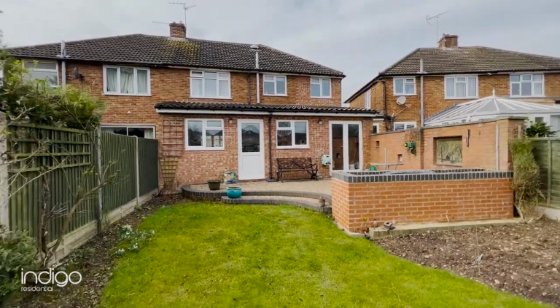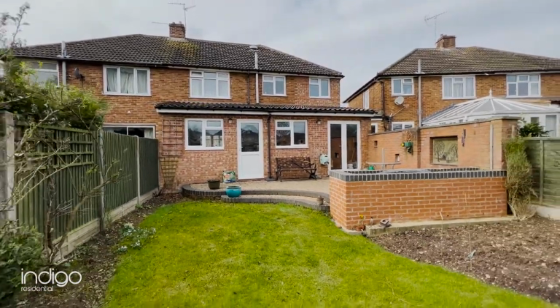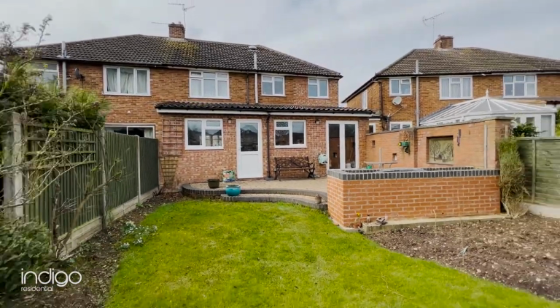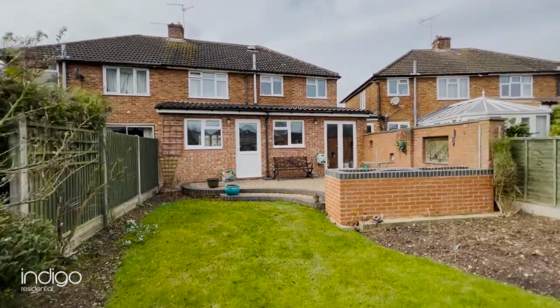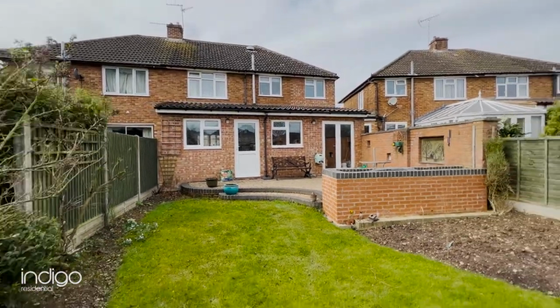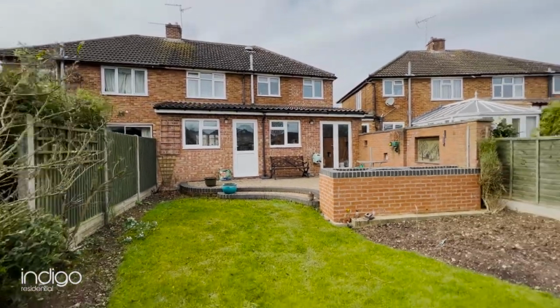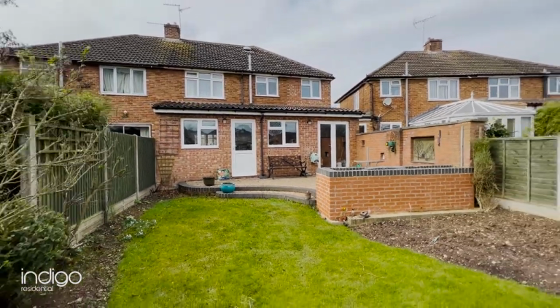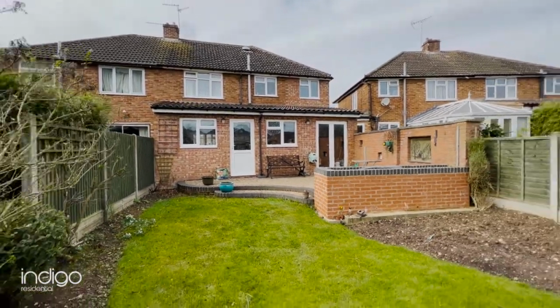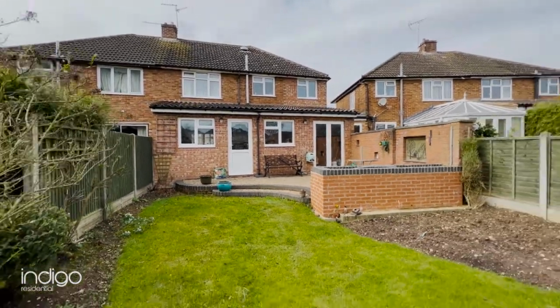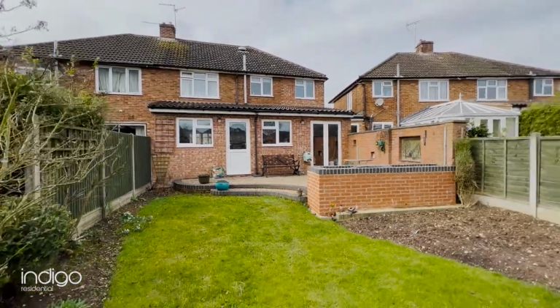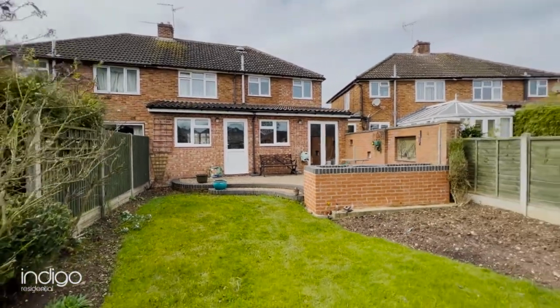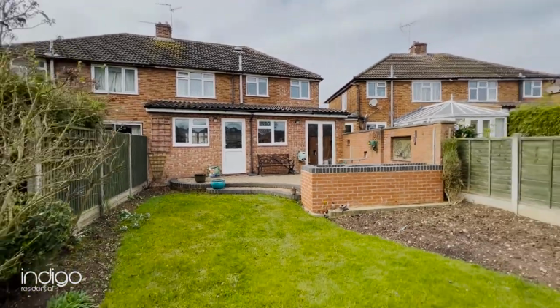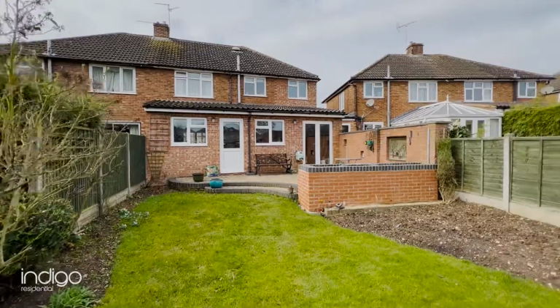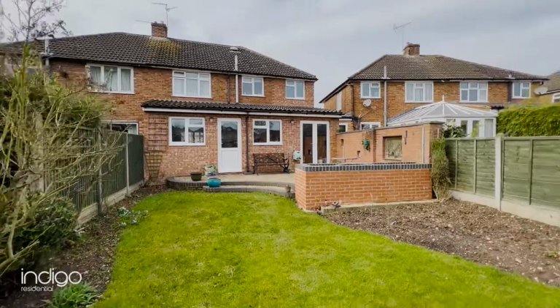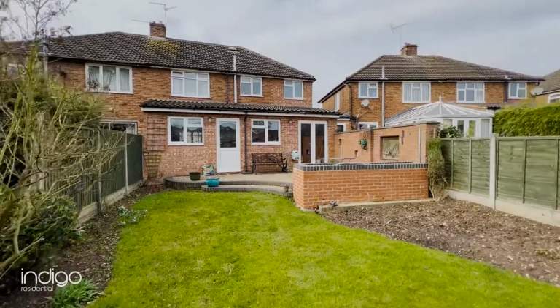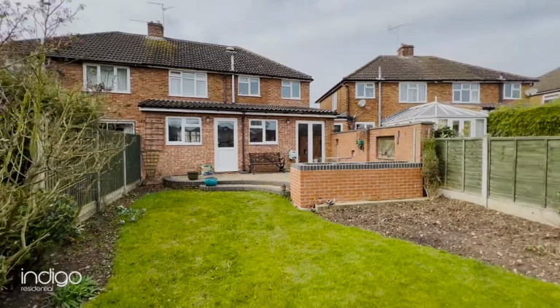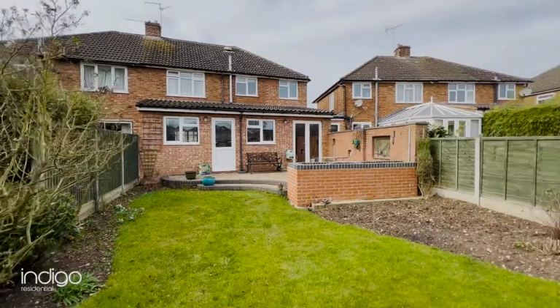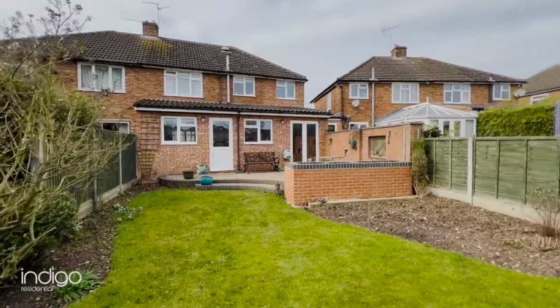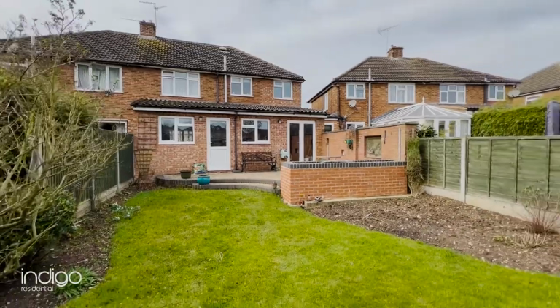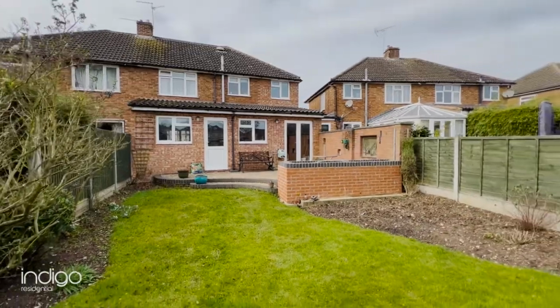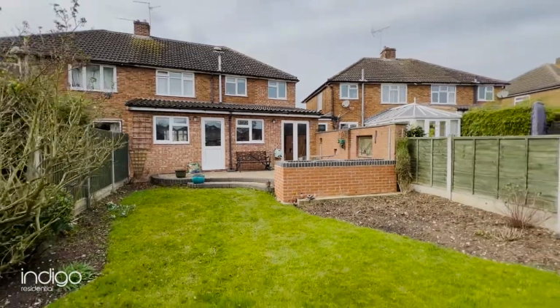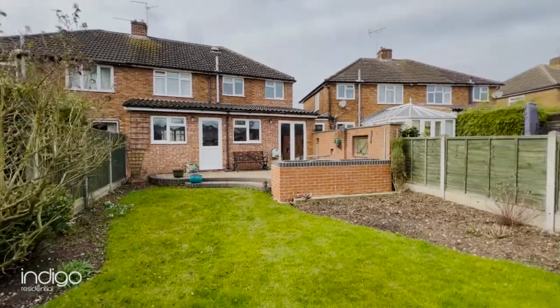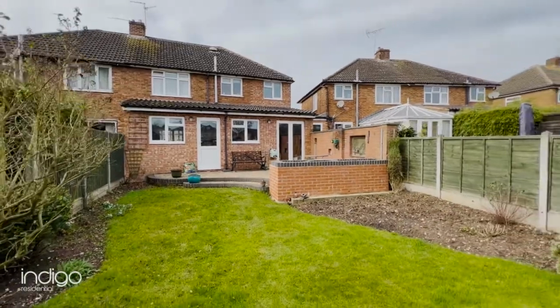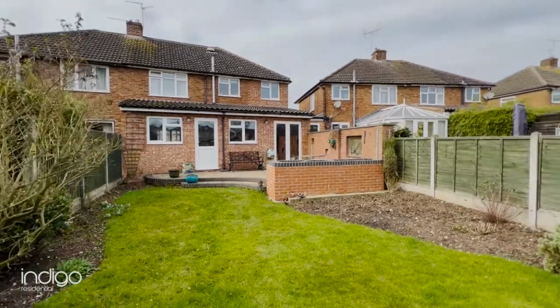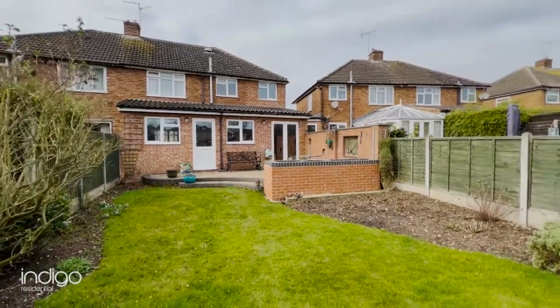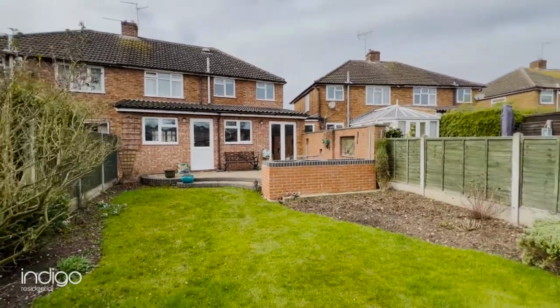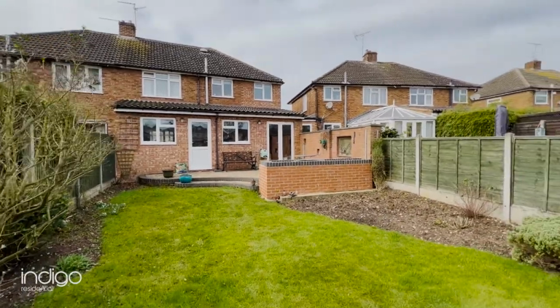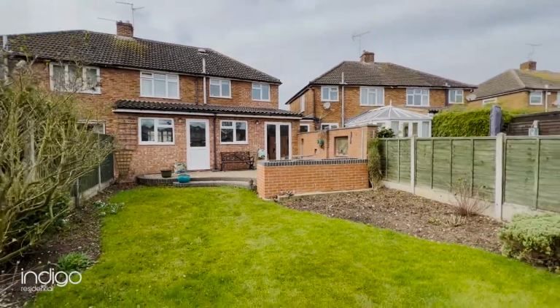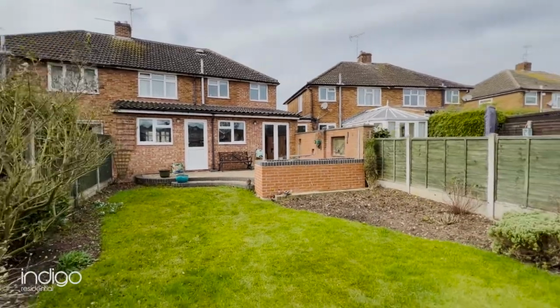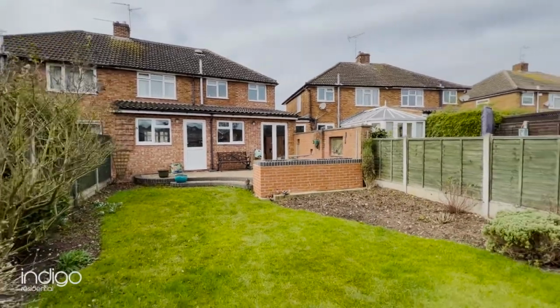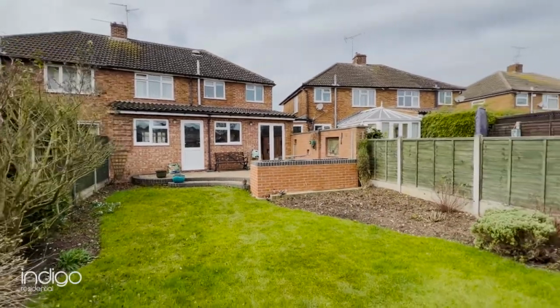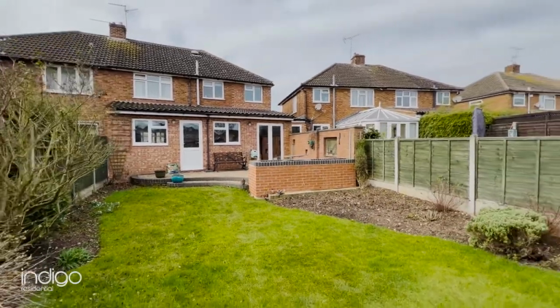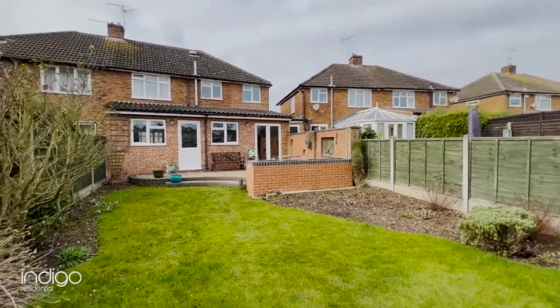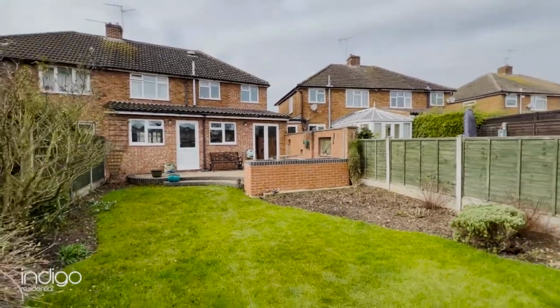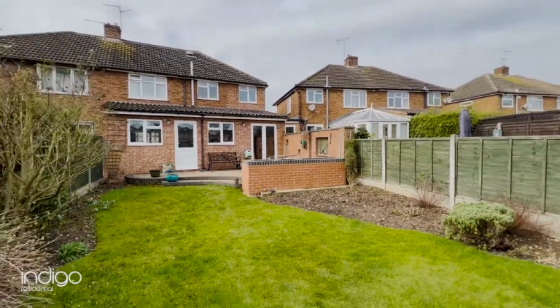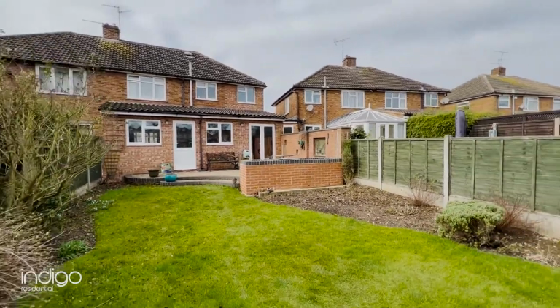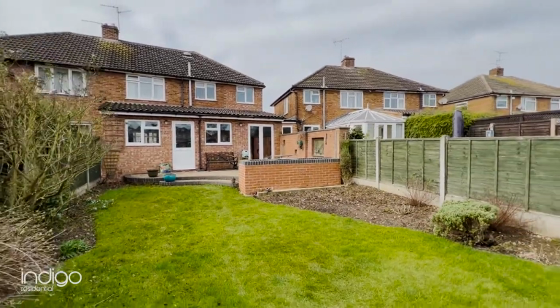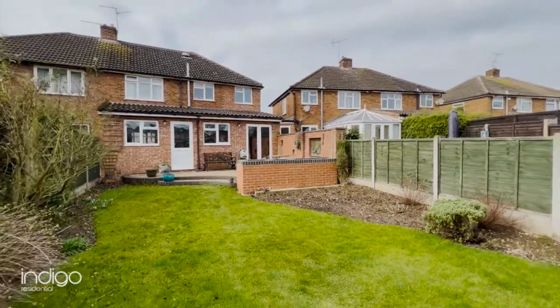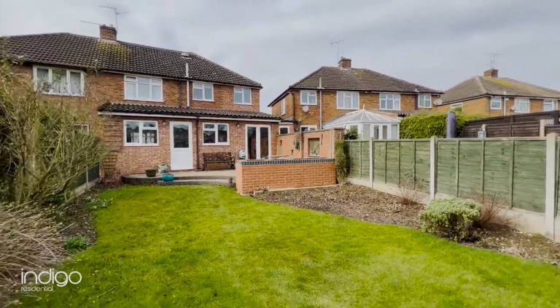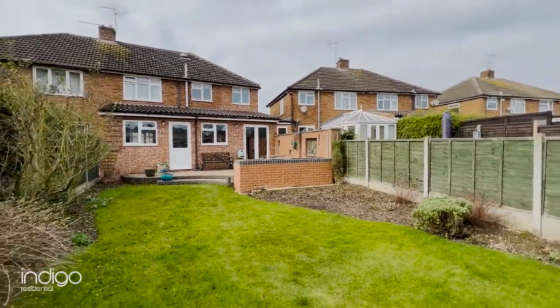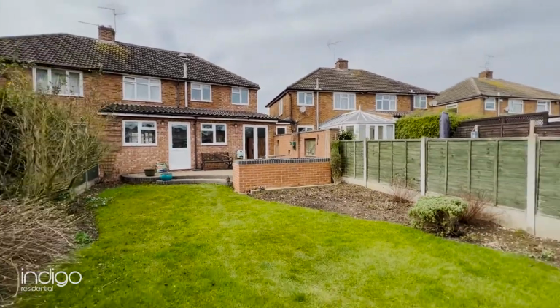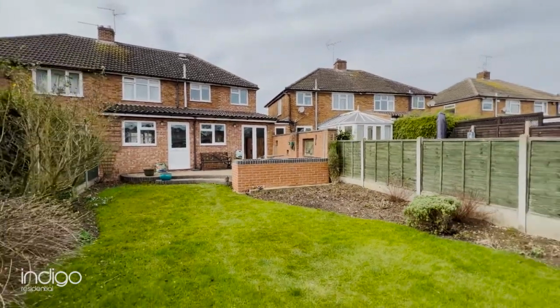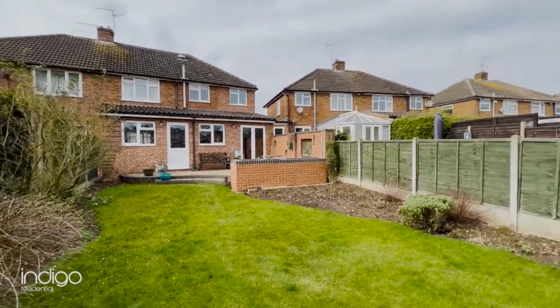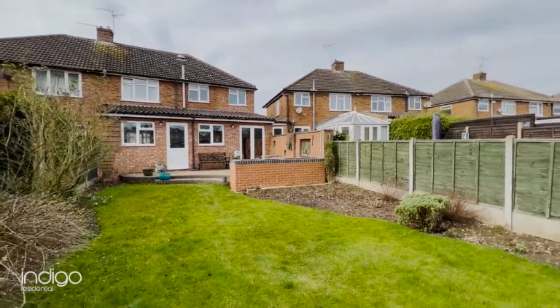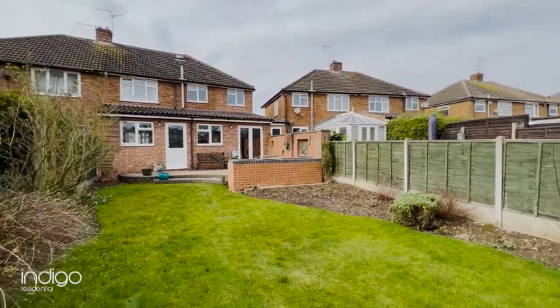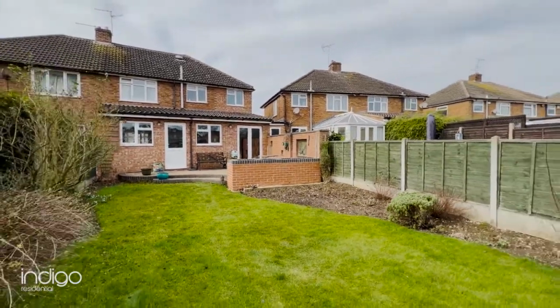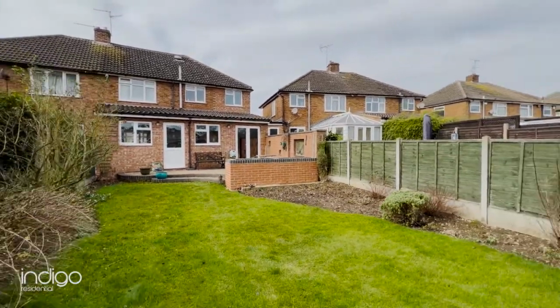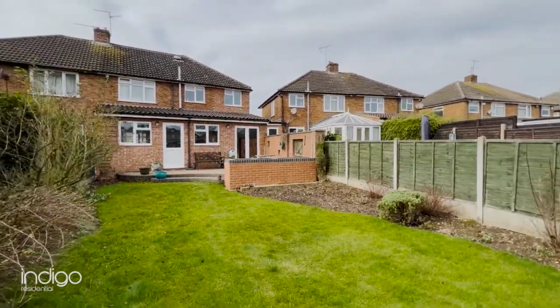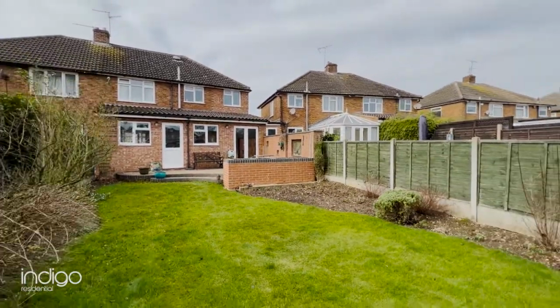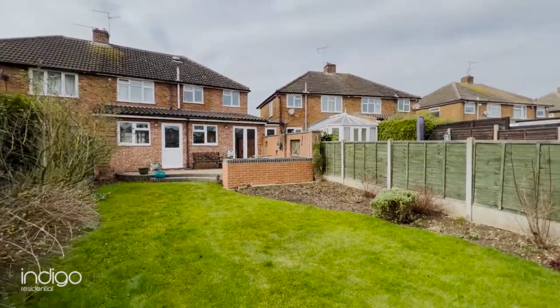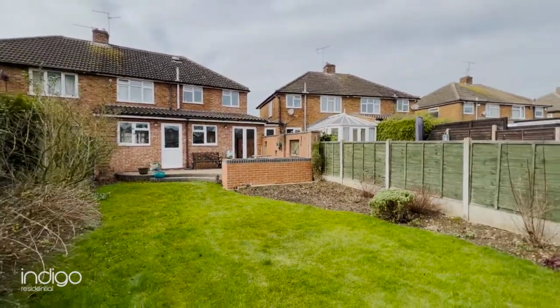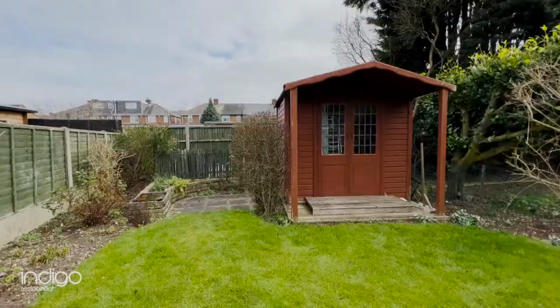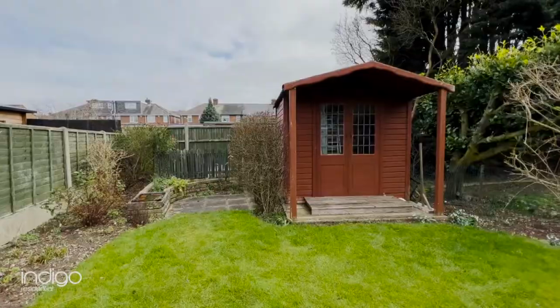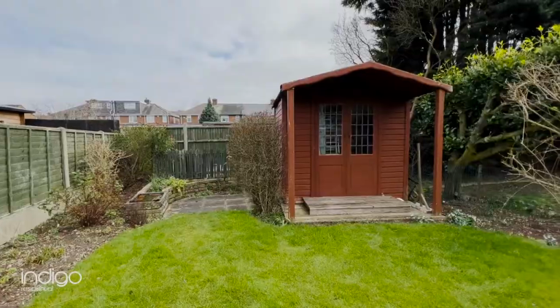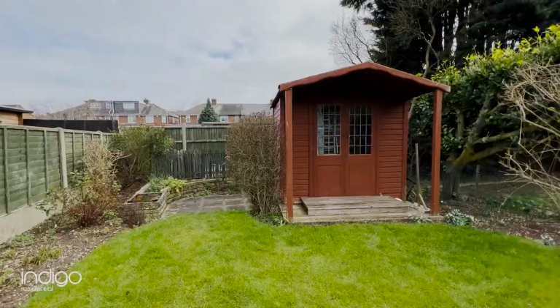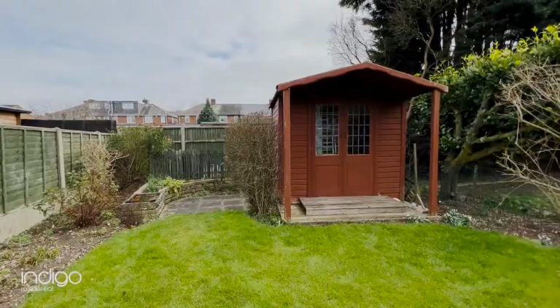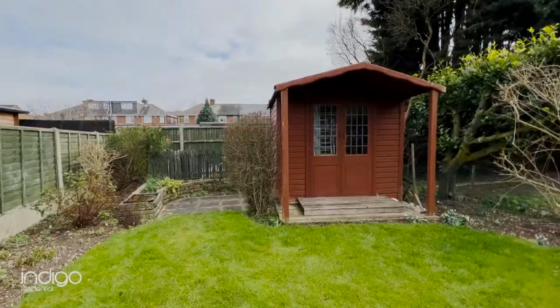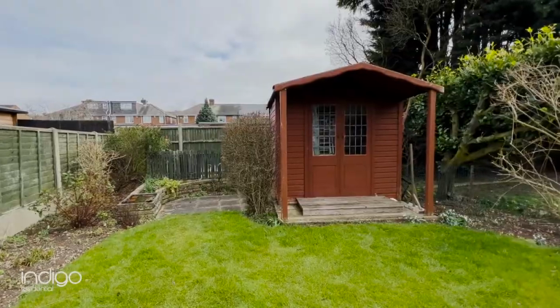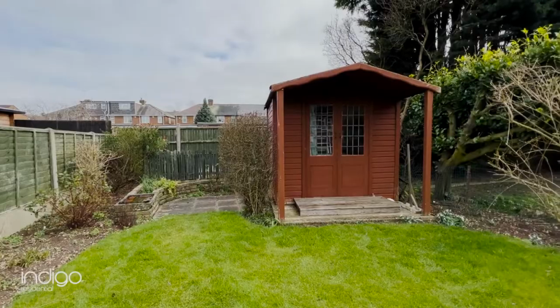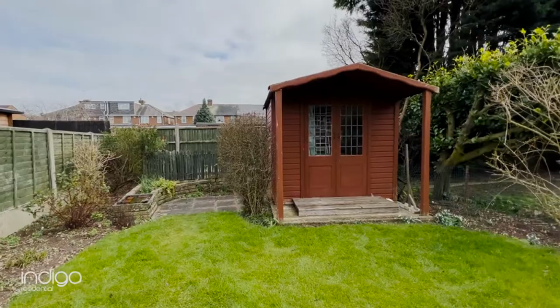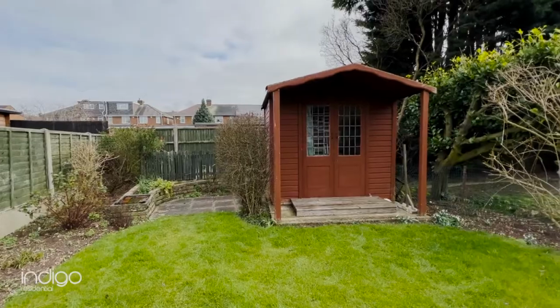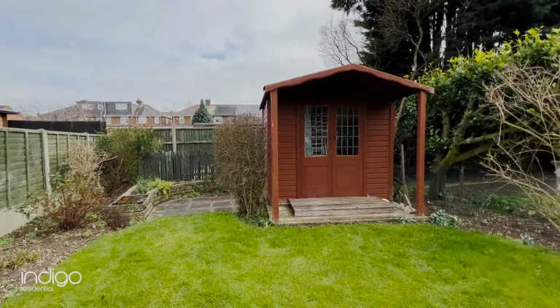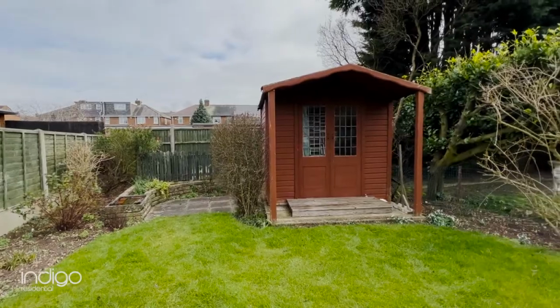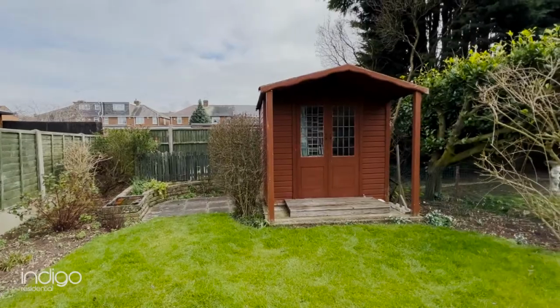Ideally situated within a short walking distance to Stopsley Village, and the A505 is located within a short distance from the property.